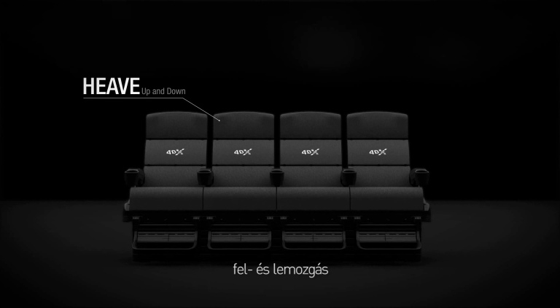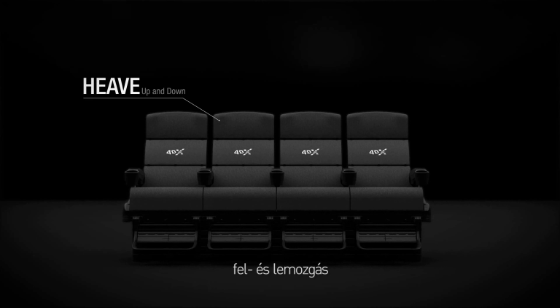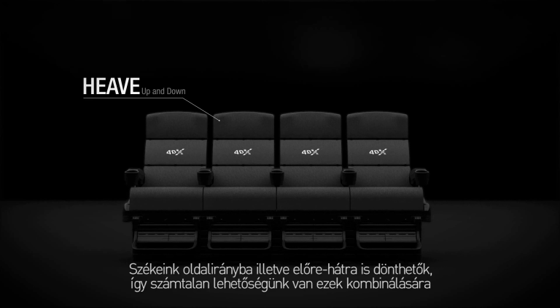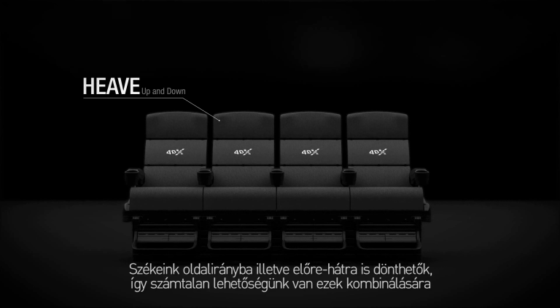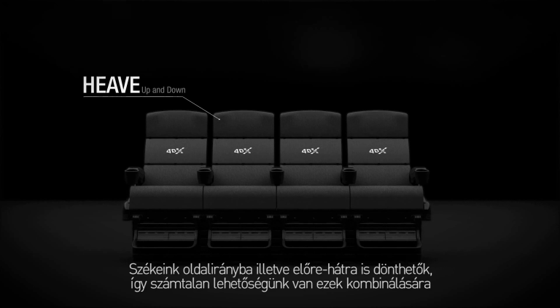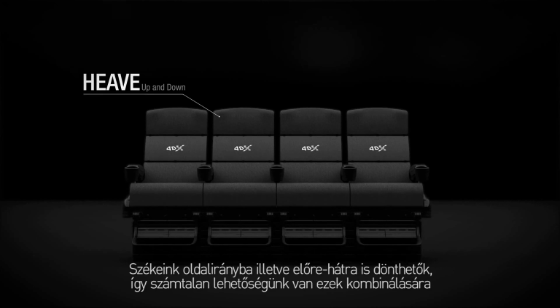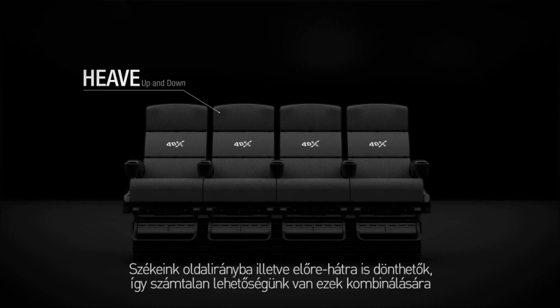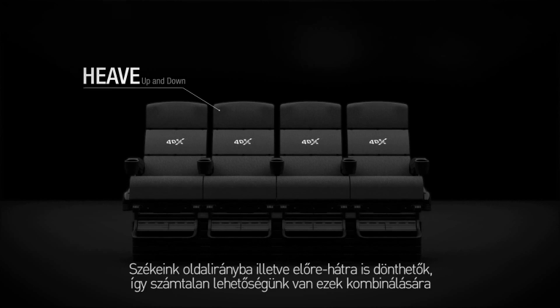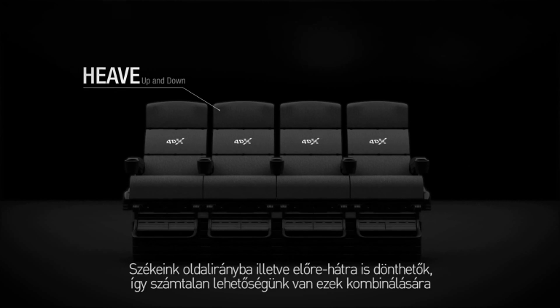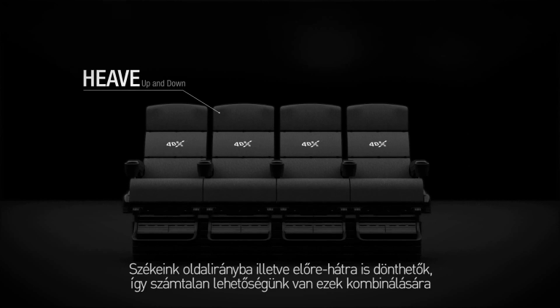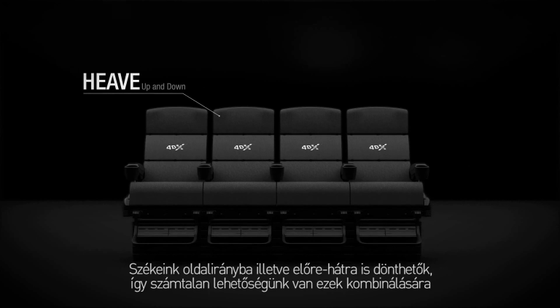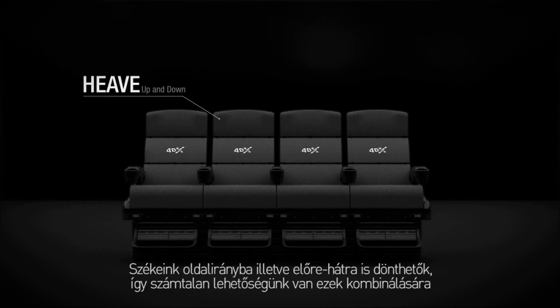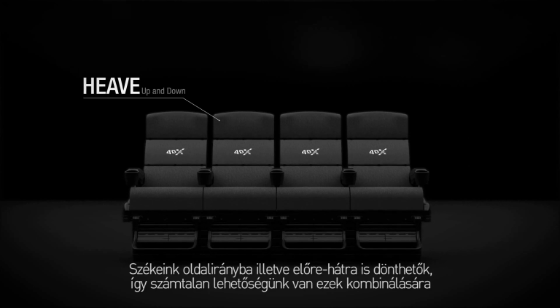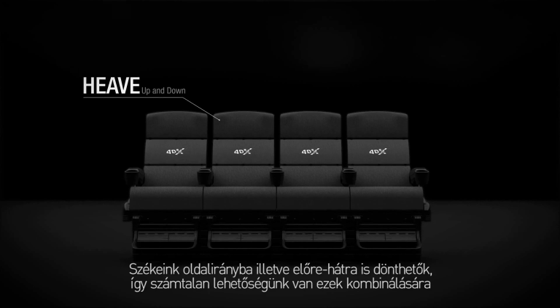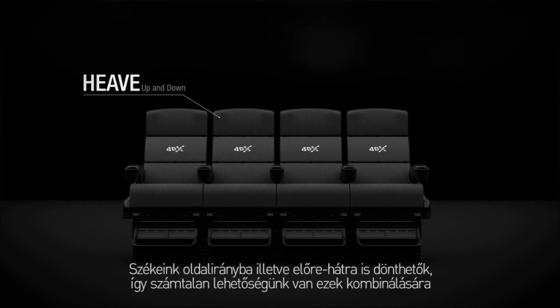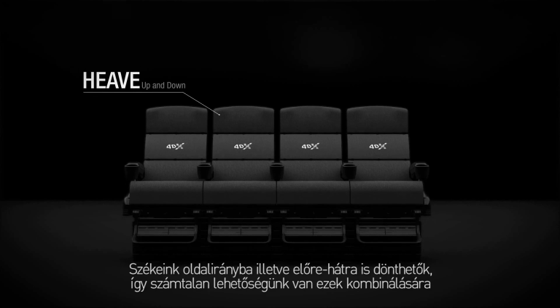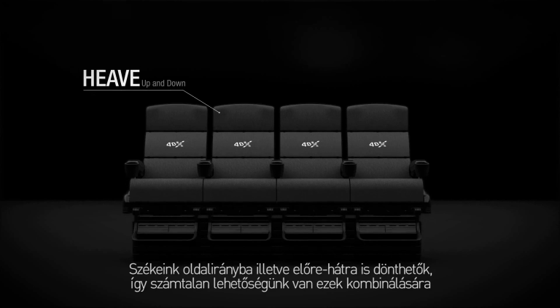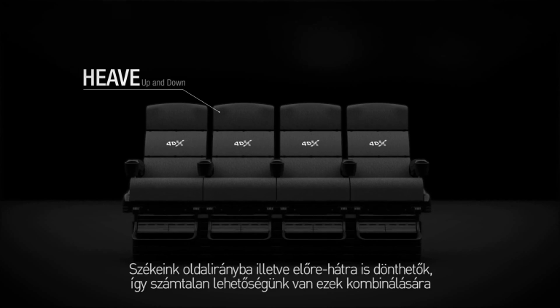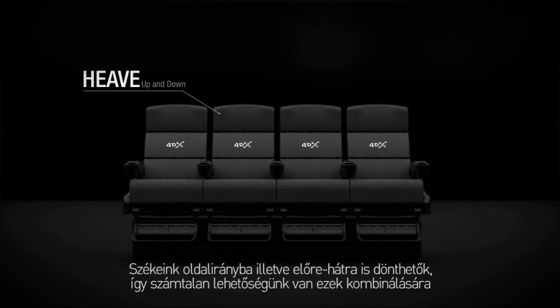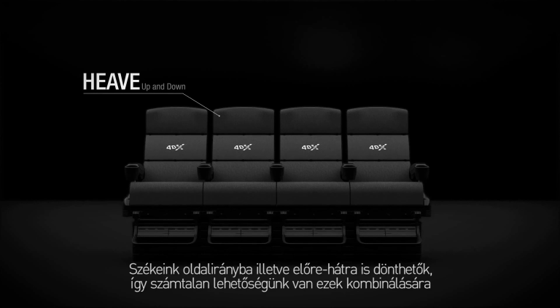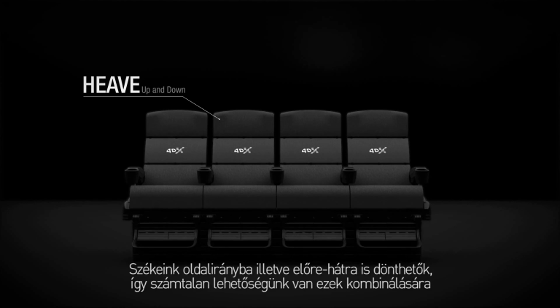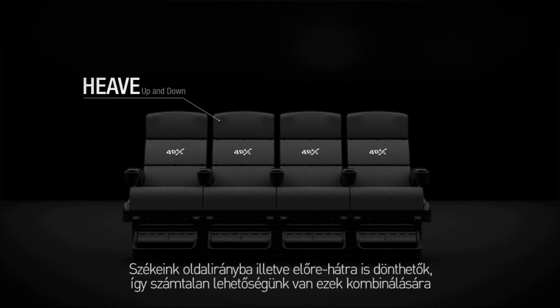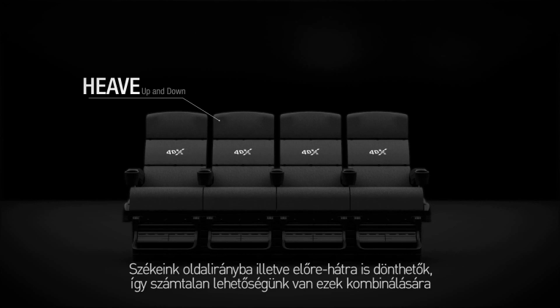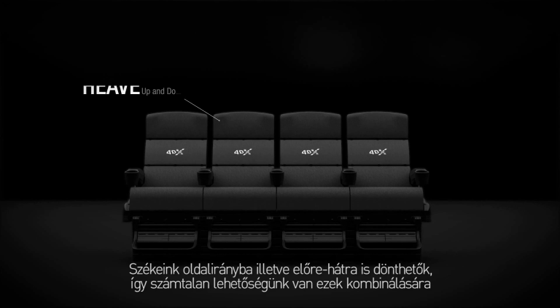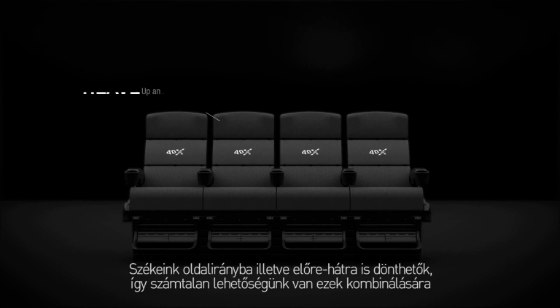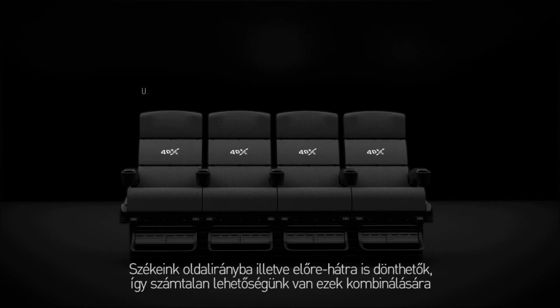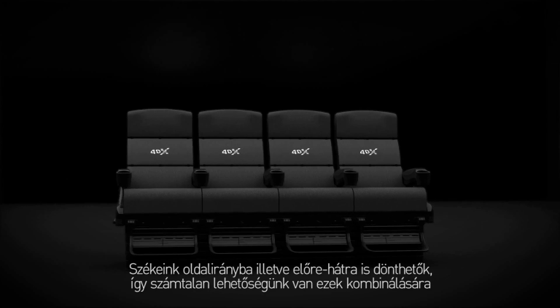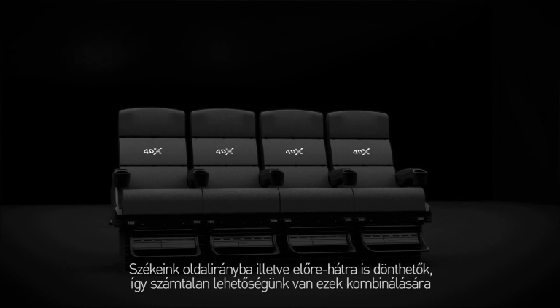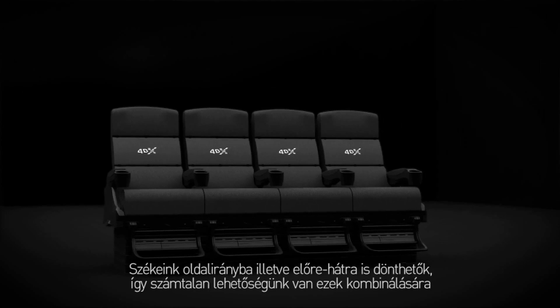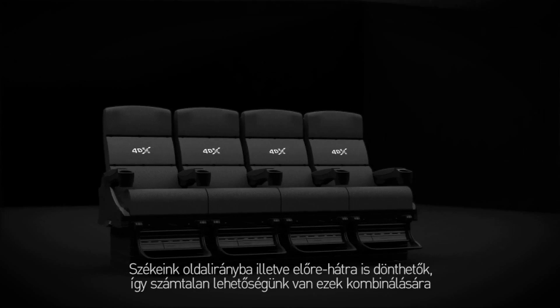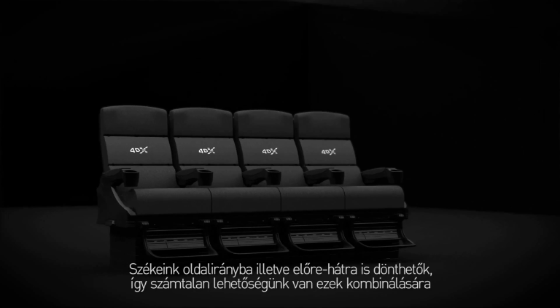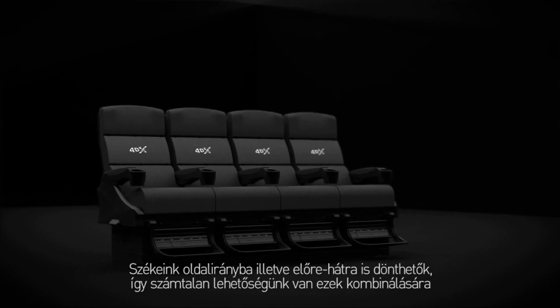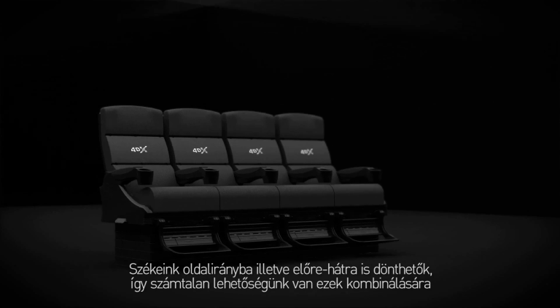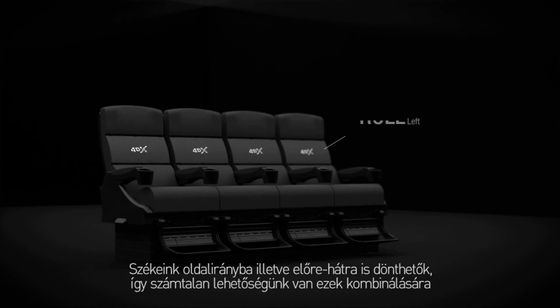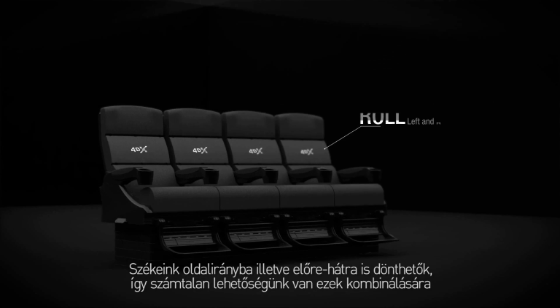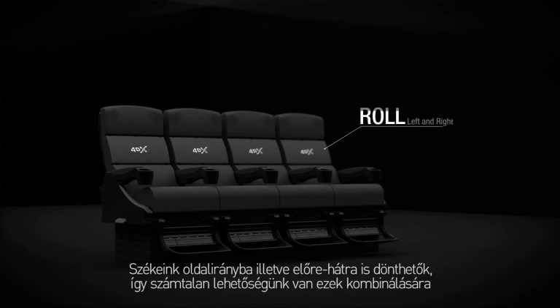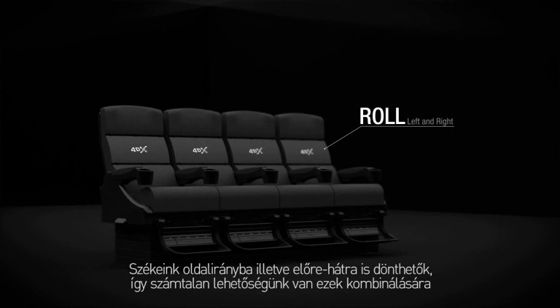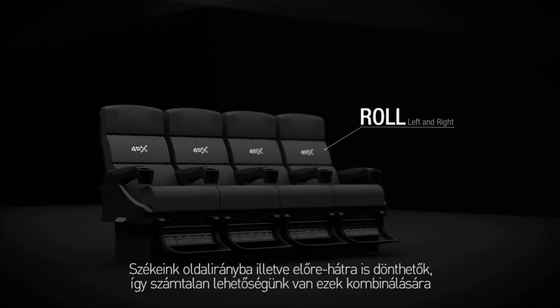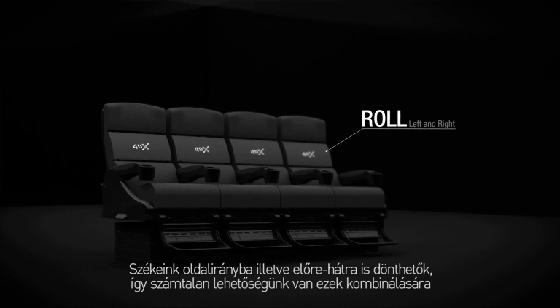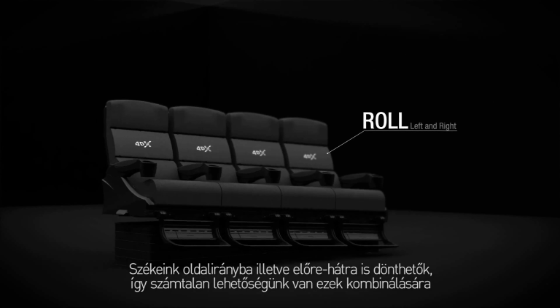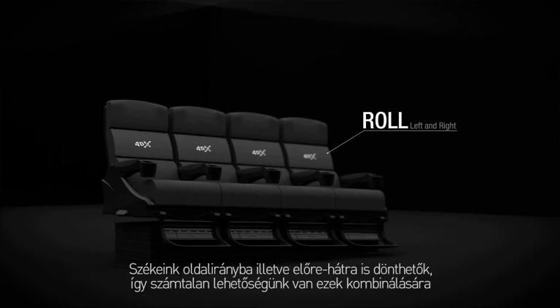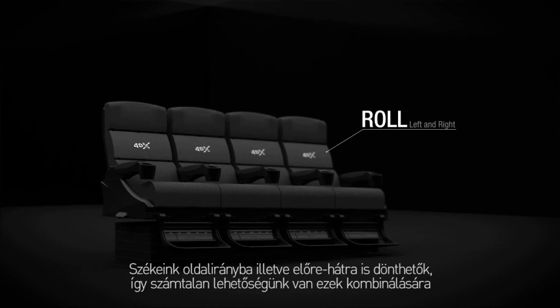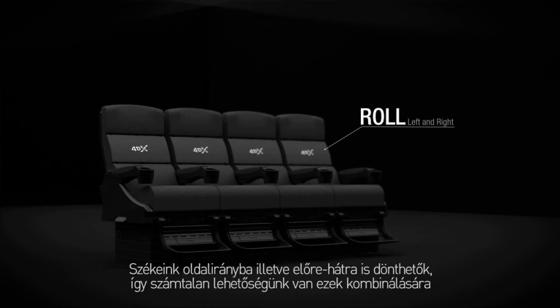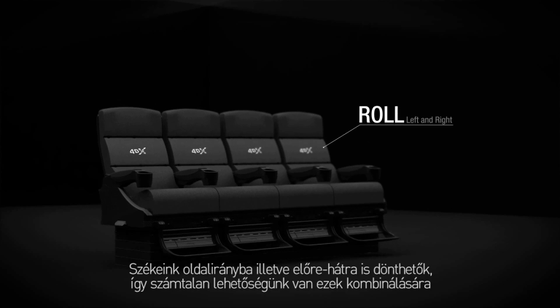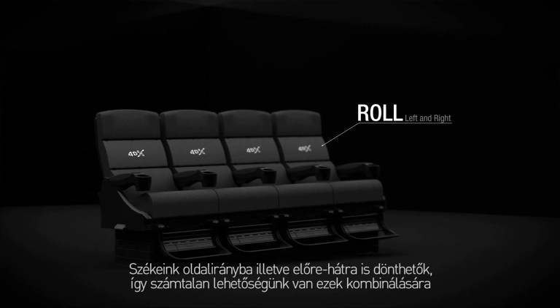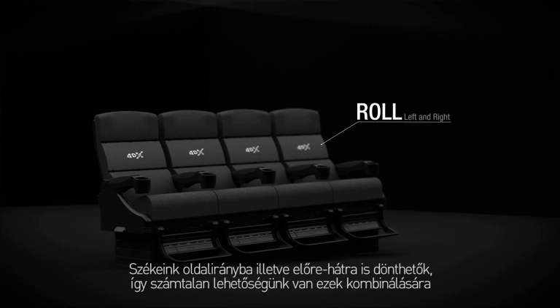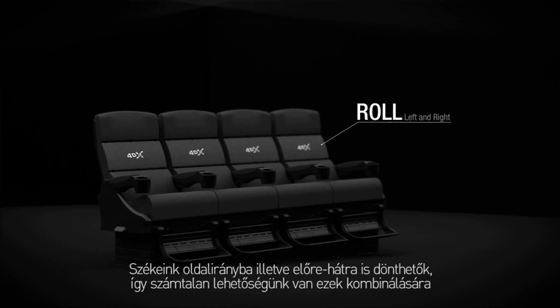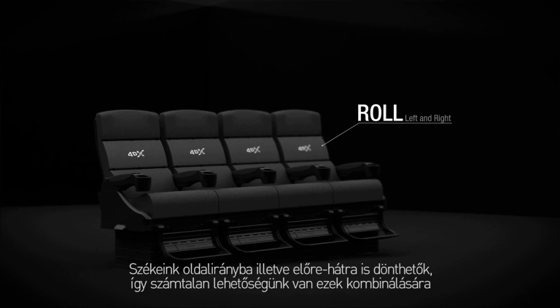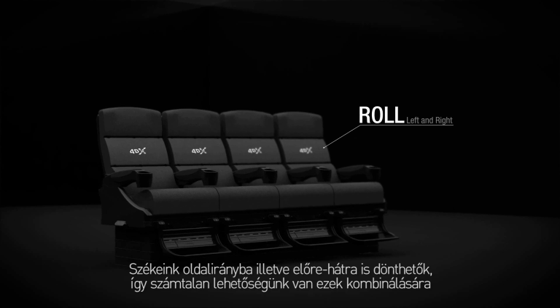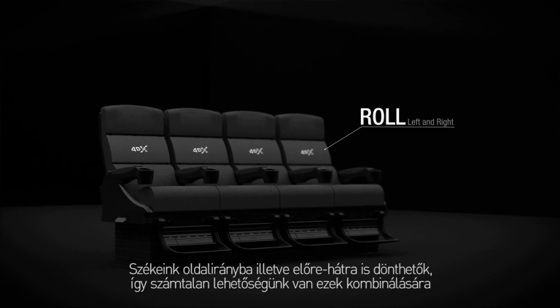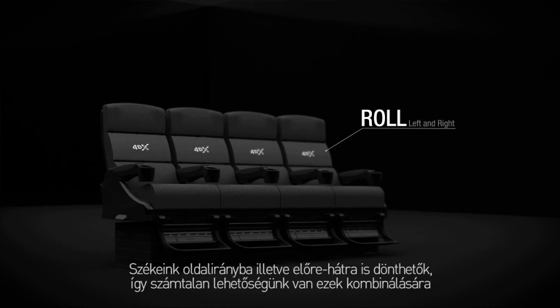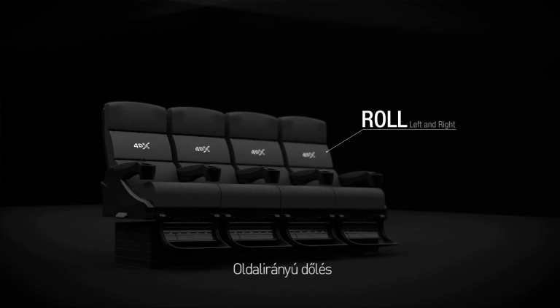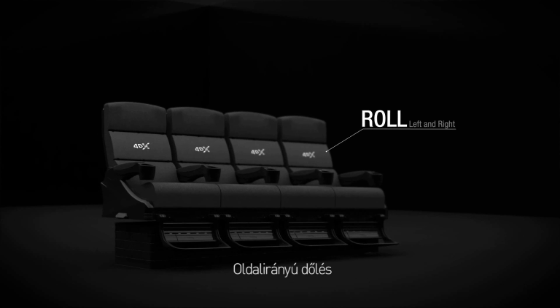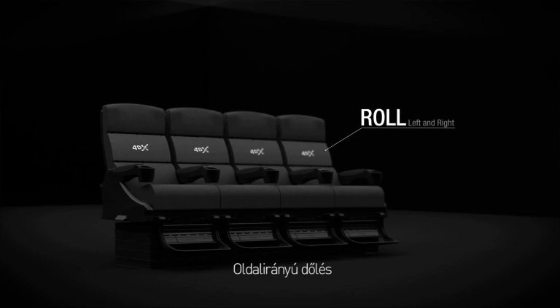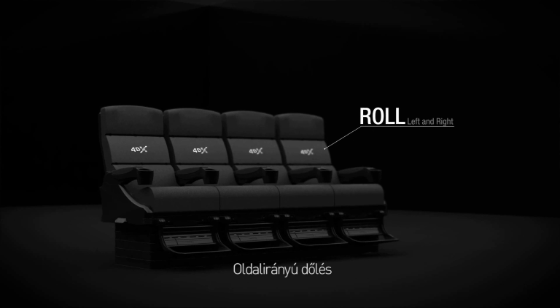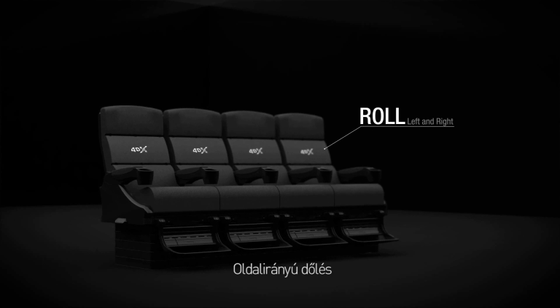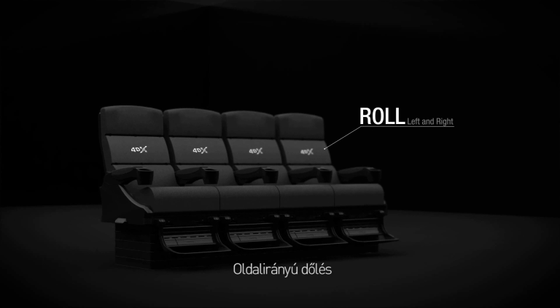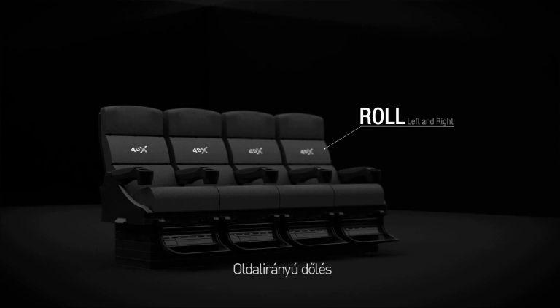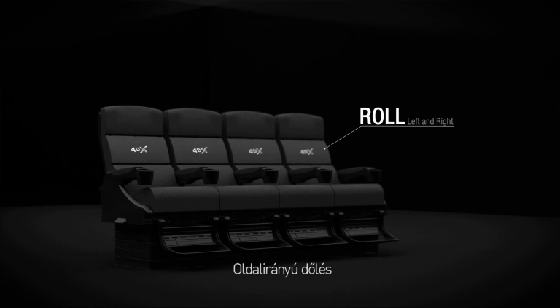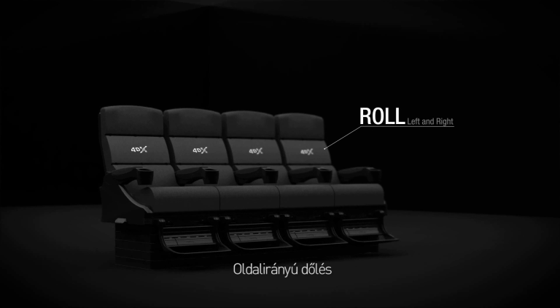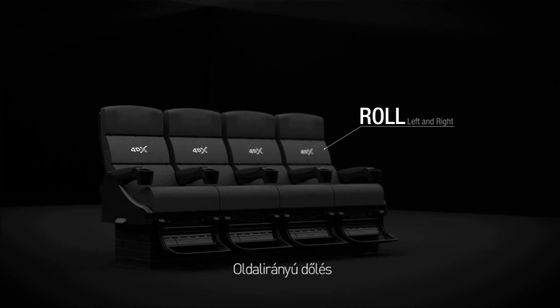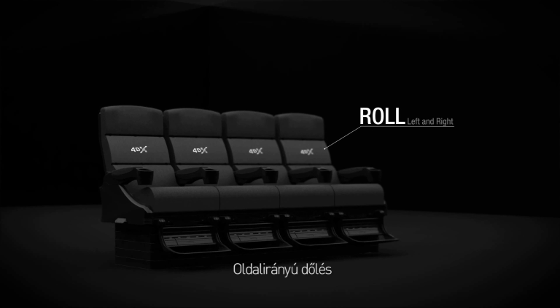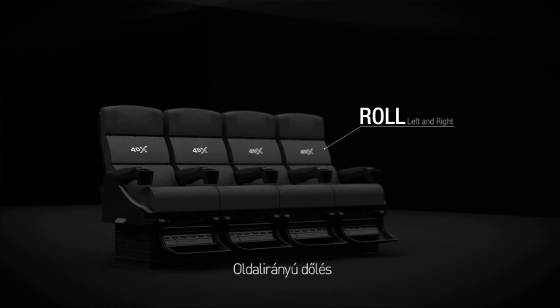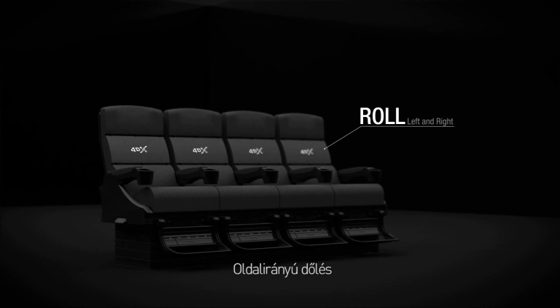Our motion chairs include two axis movements, including roll and pitch, which can be combined to create endless possibilities.